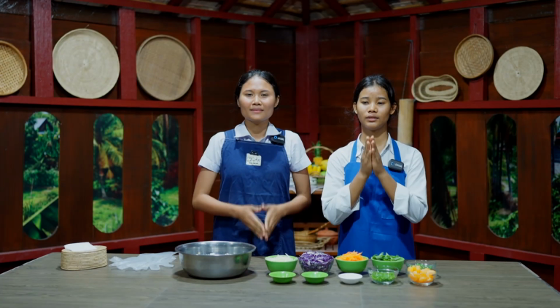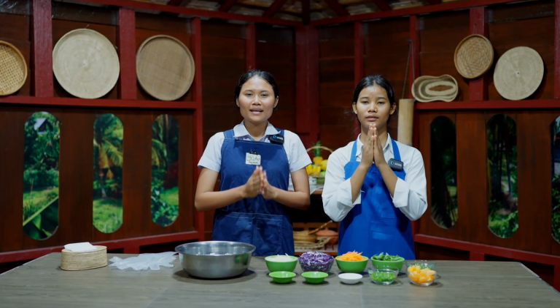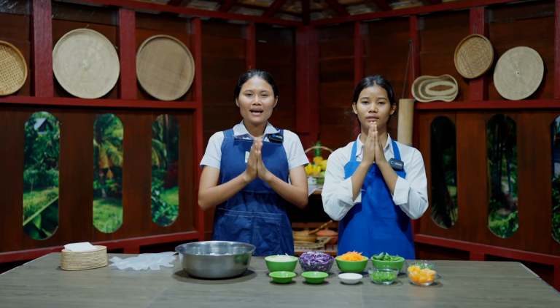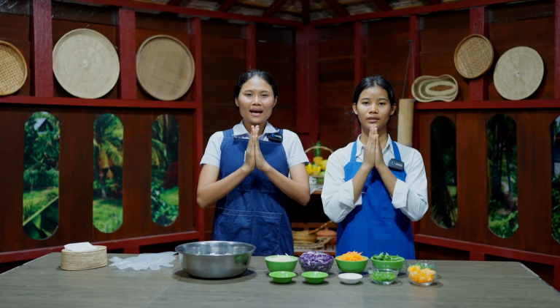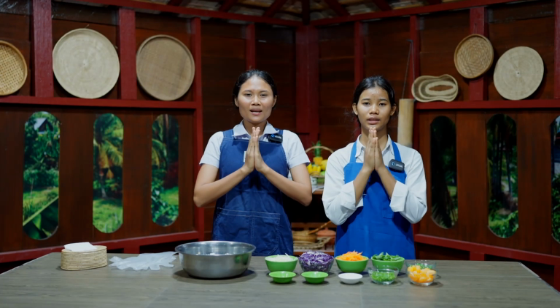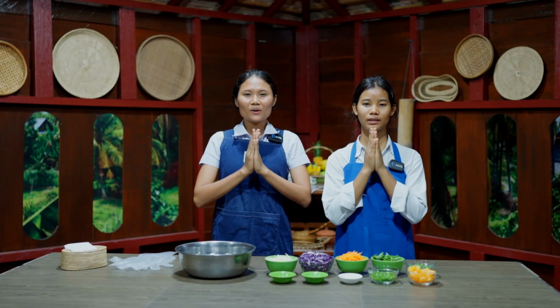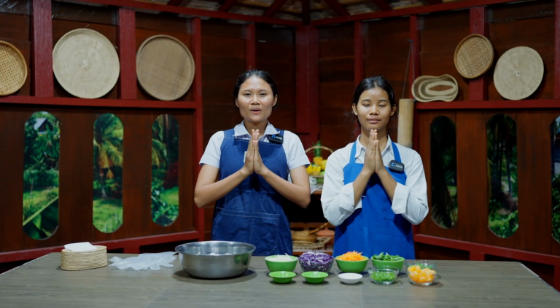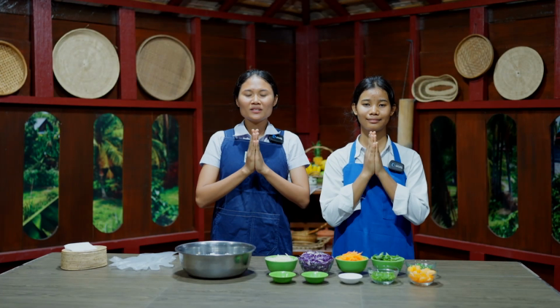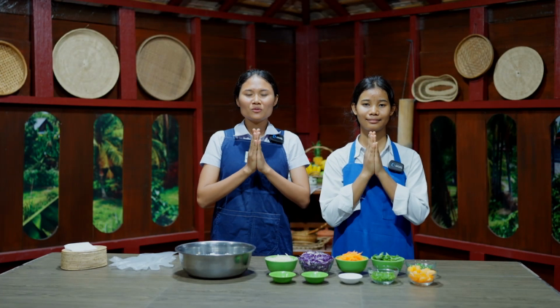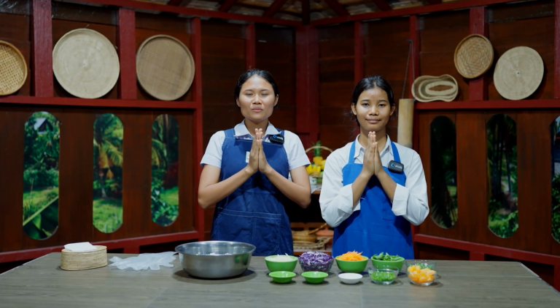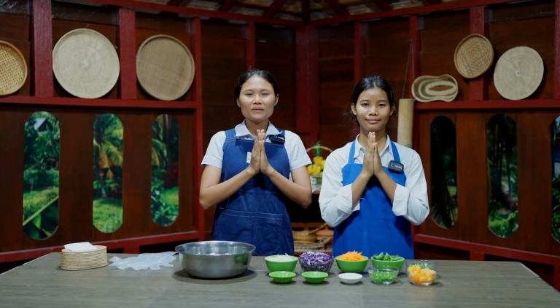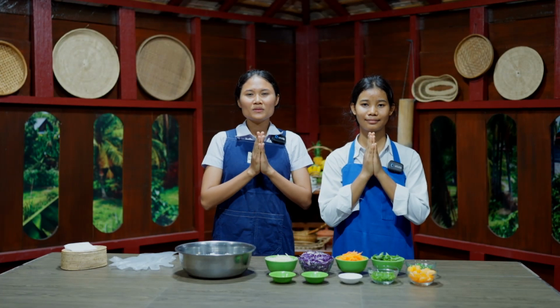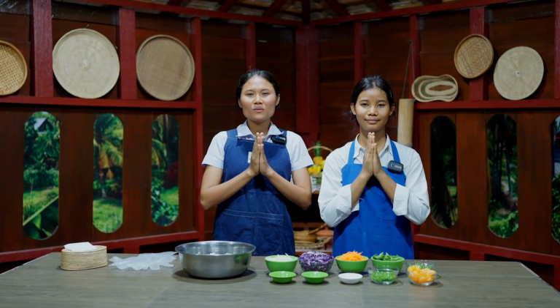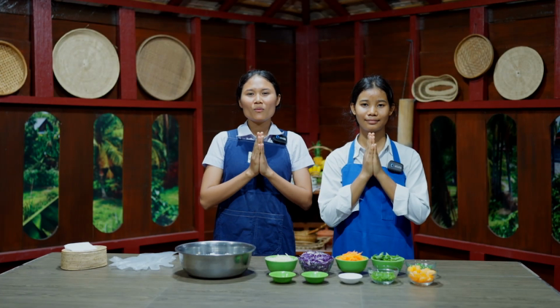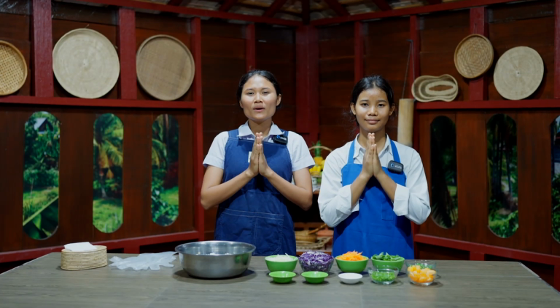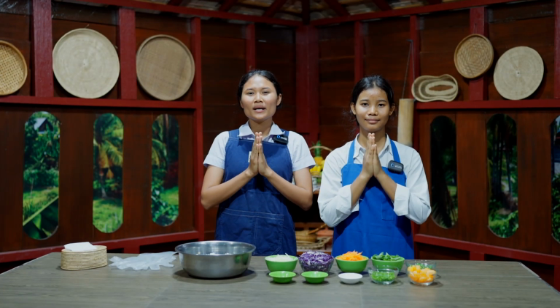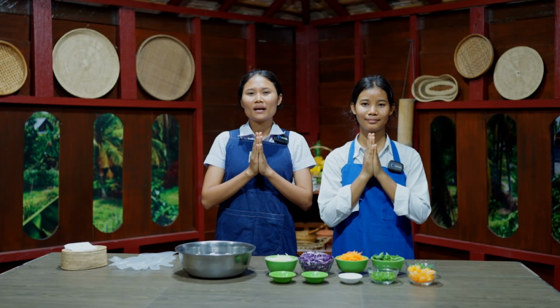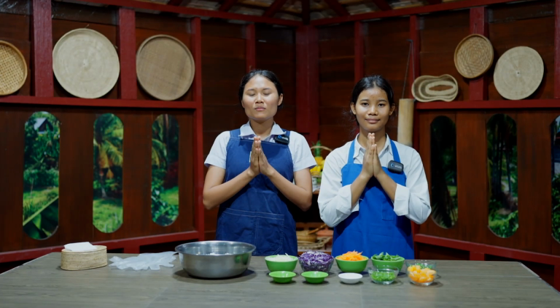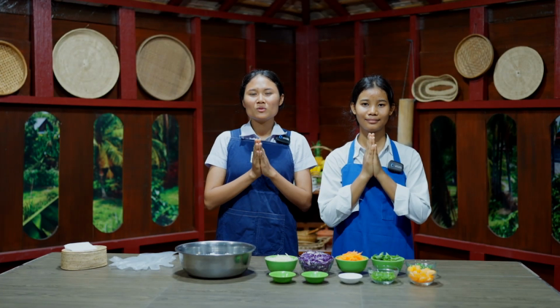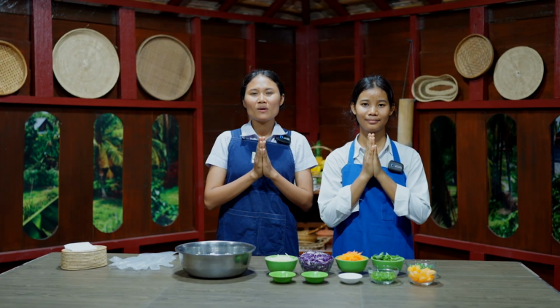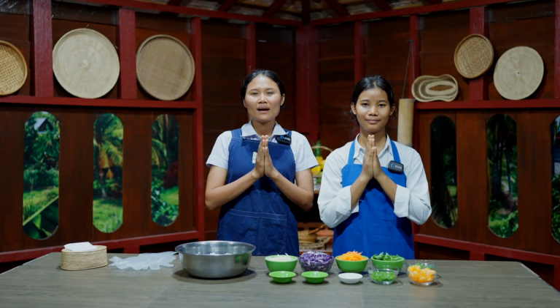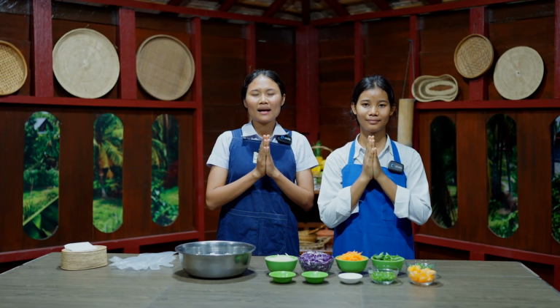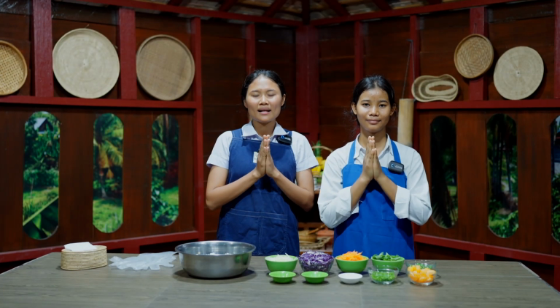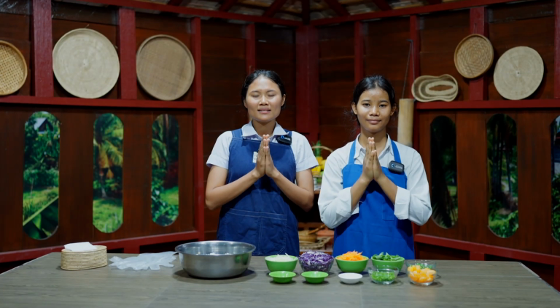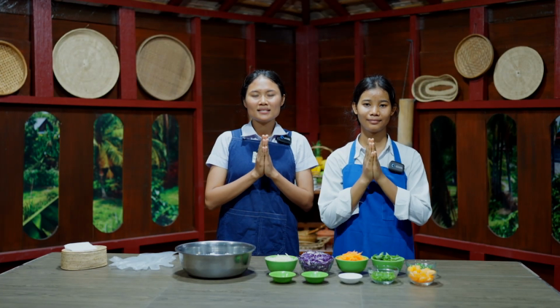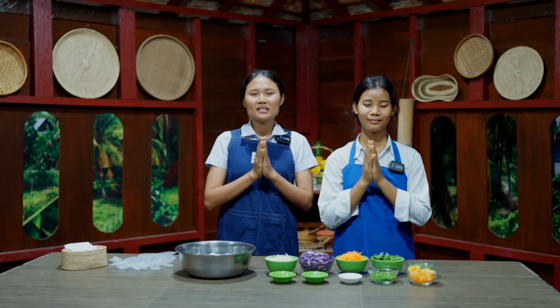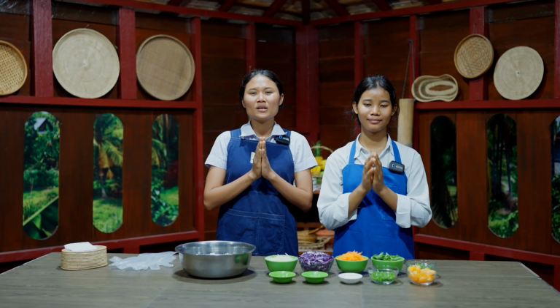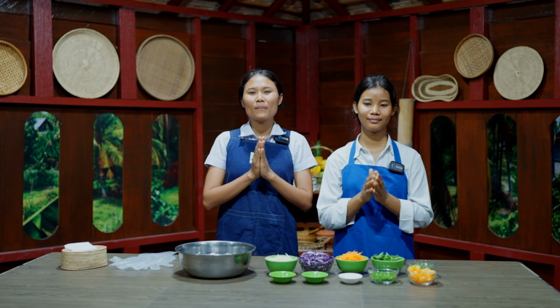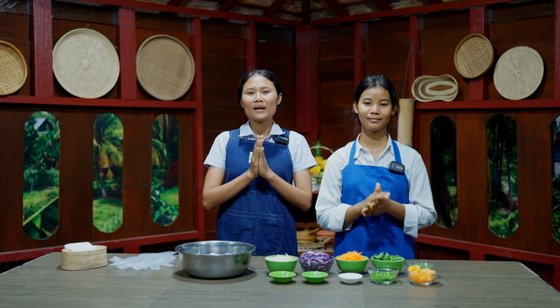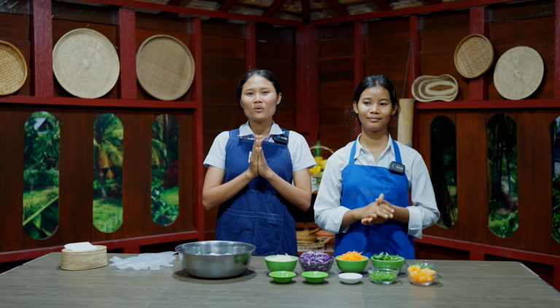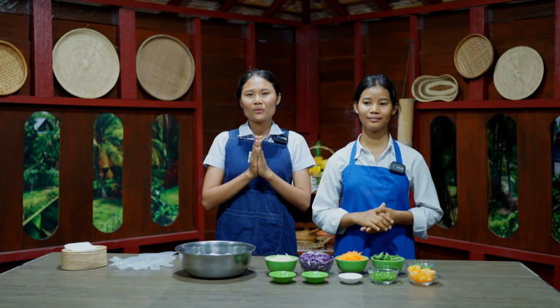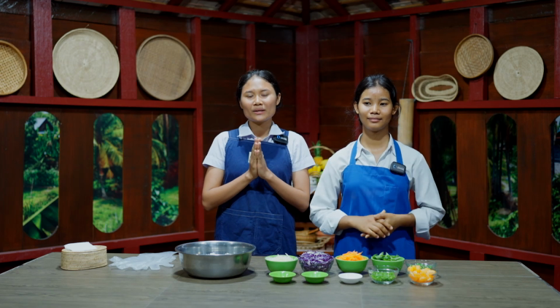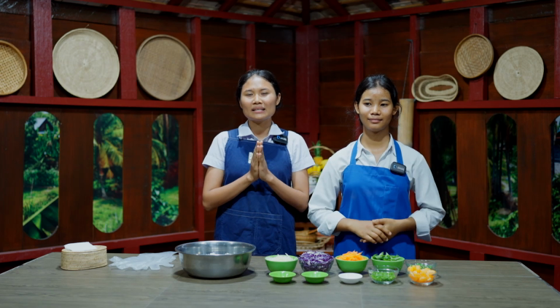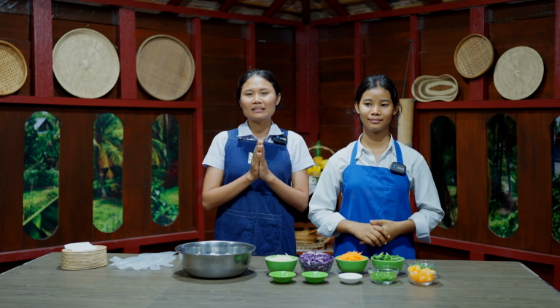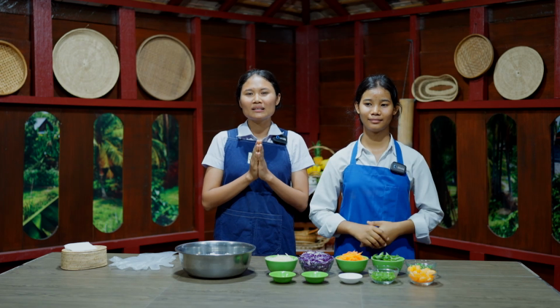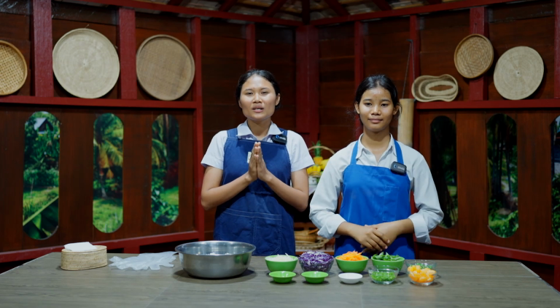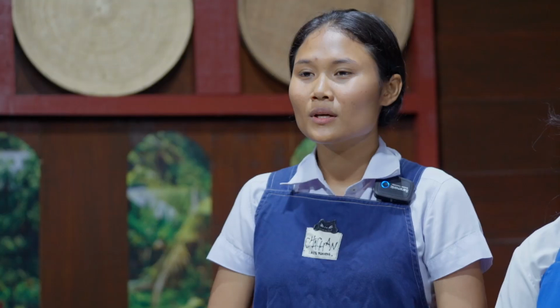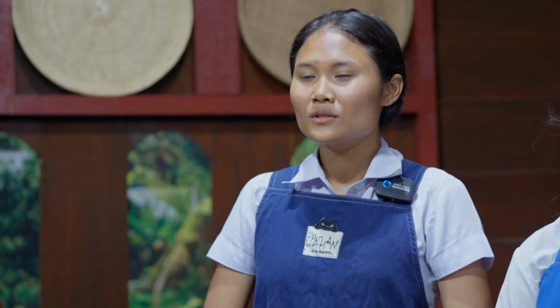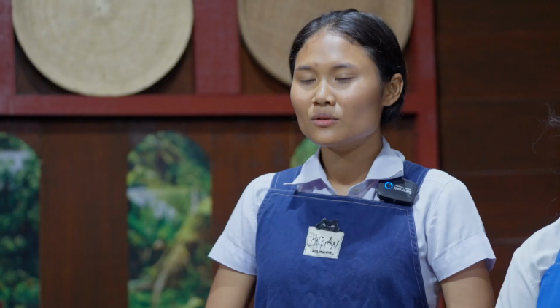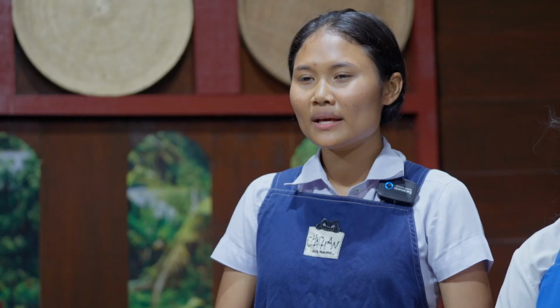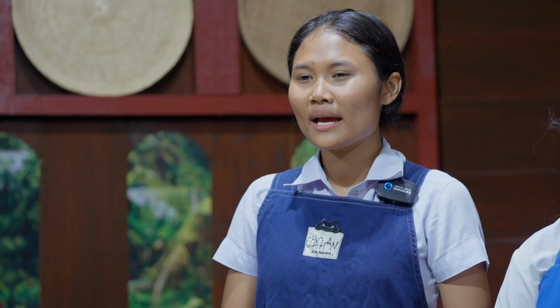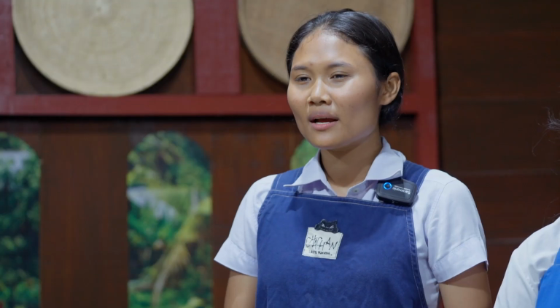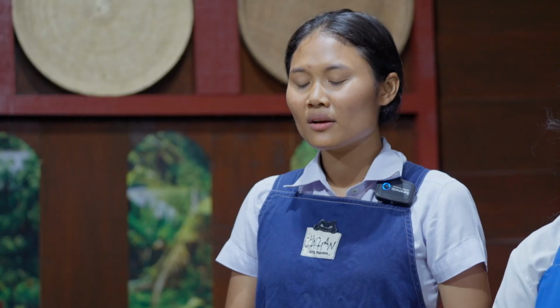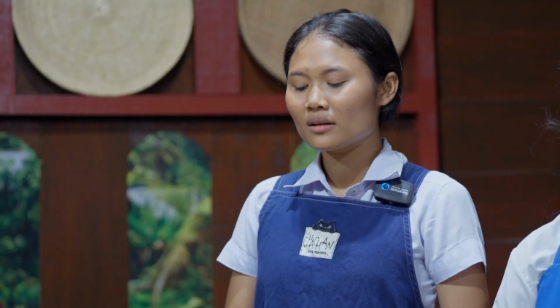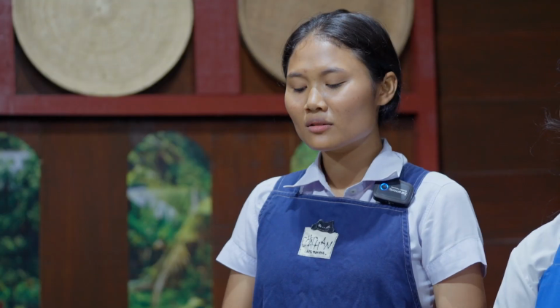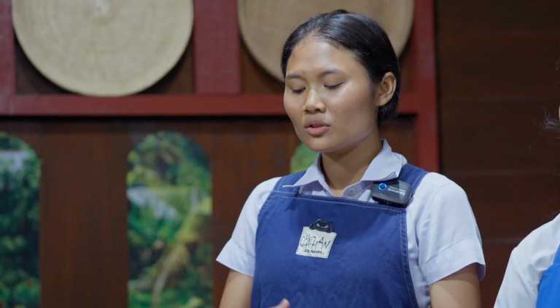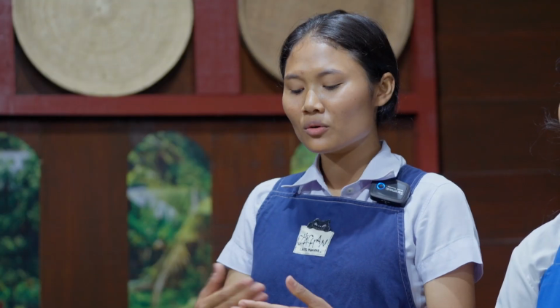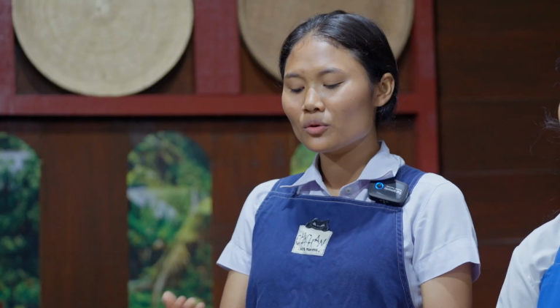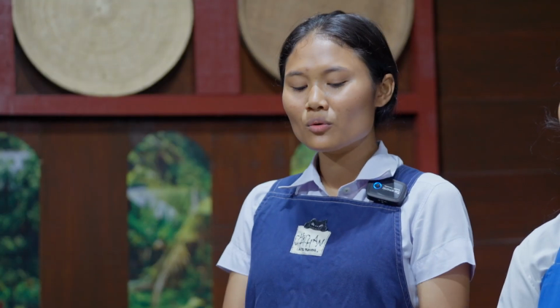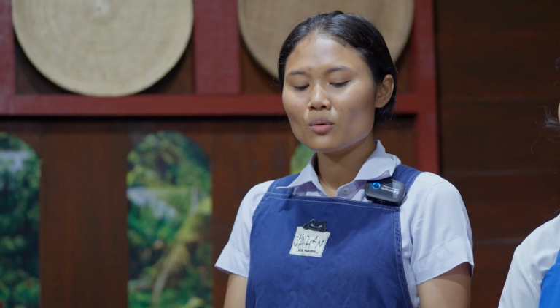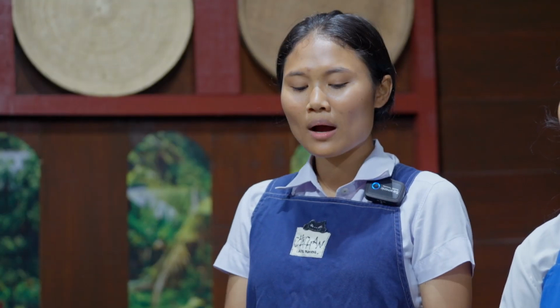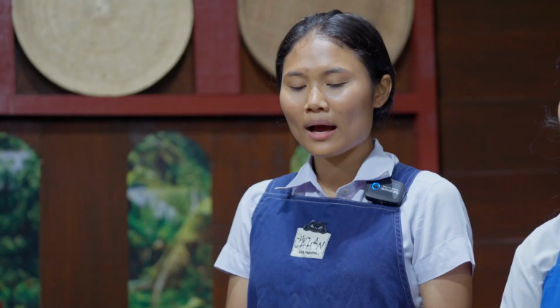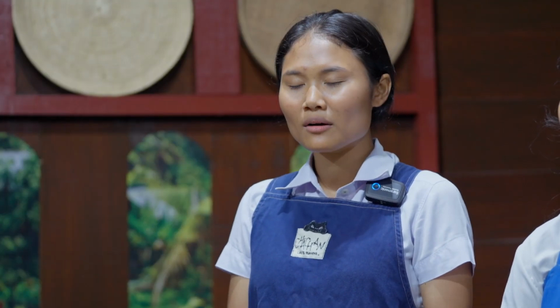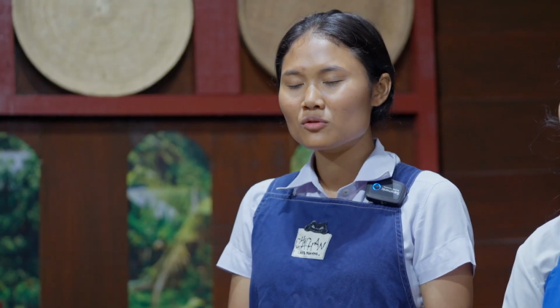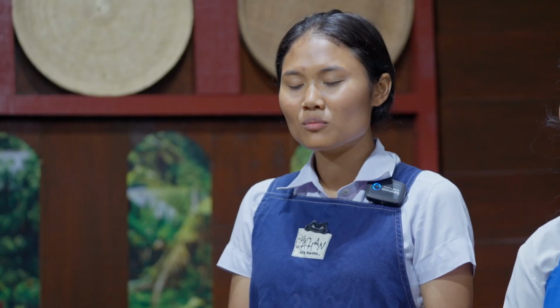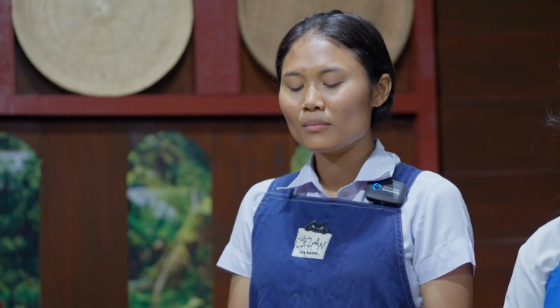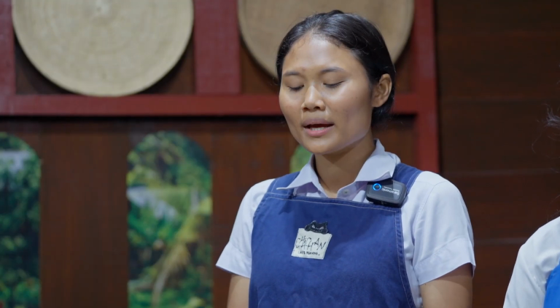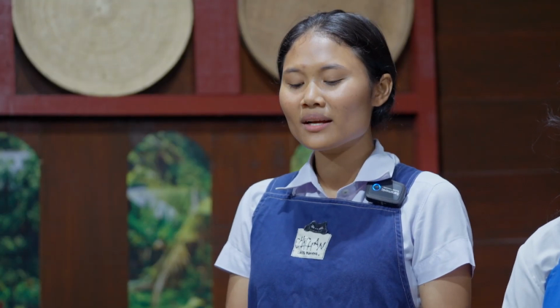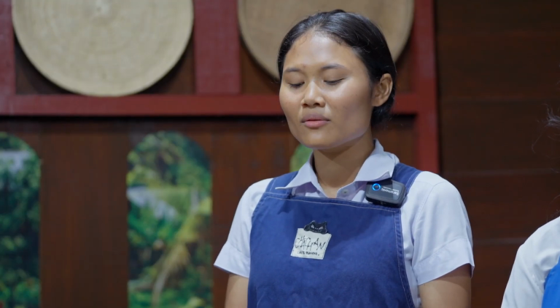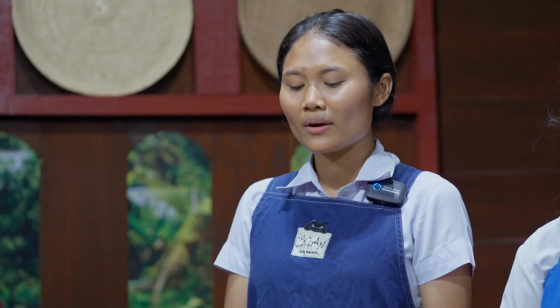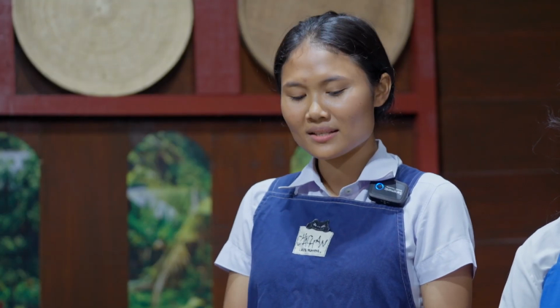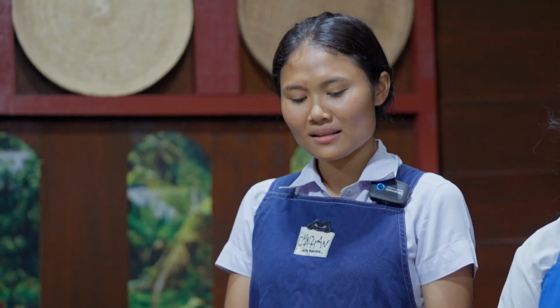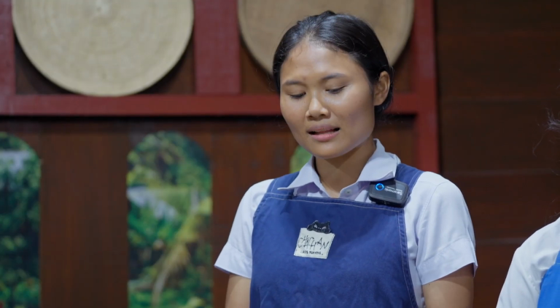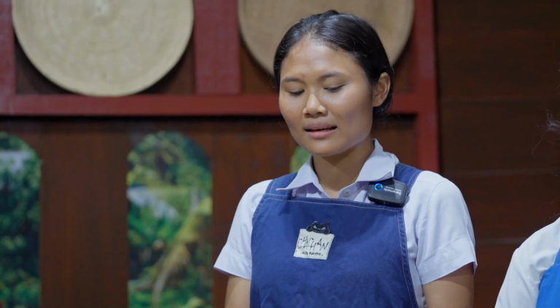Hello and welcome to healthy cooking. Today I'm going to show you how to make rice salad.